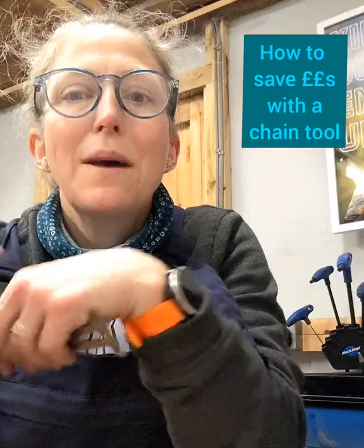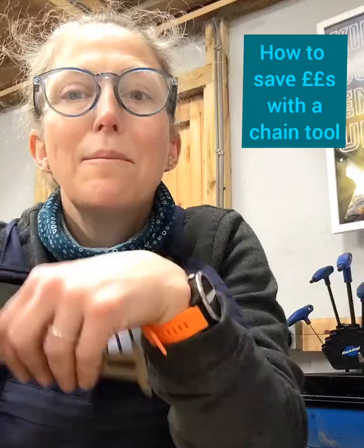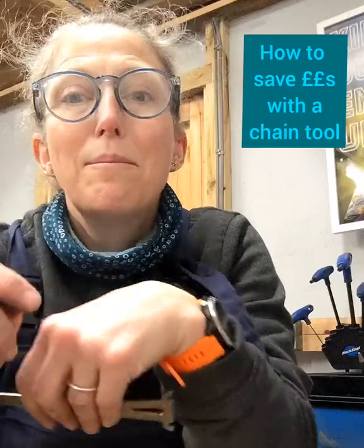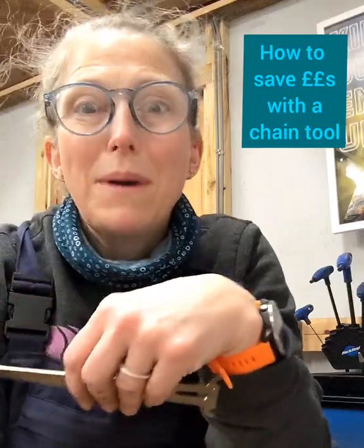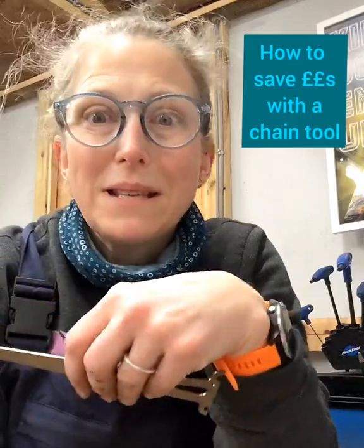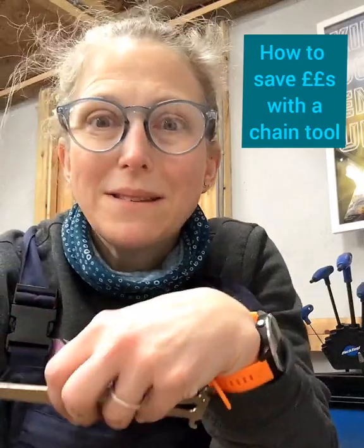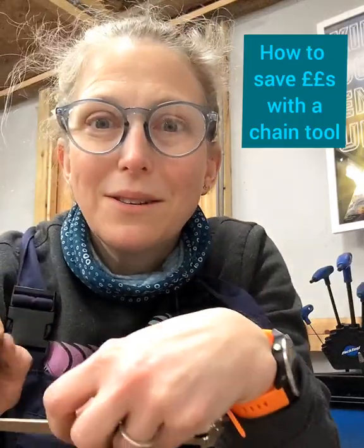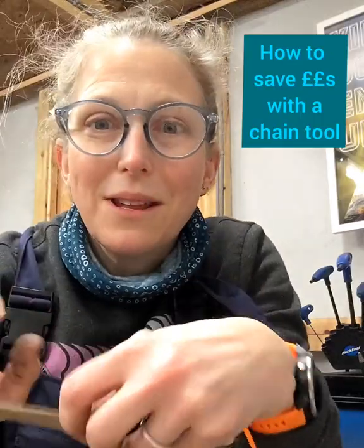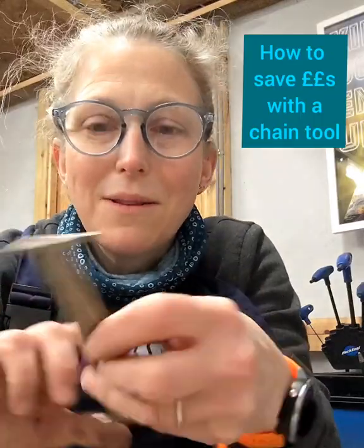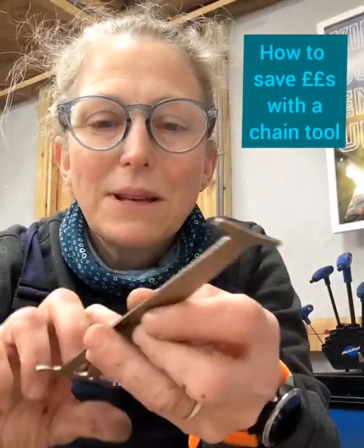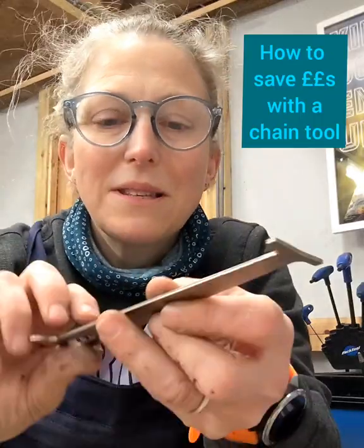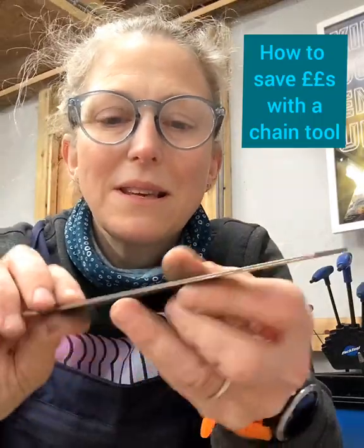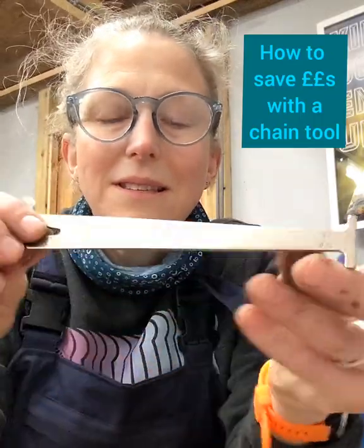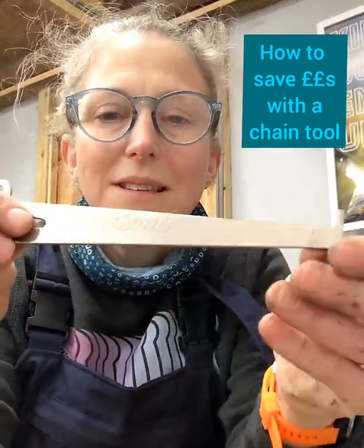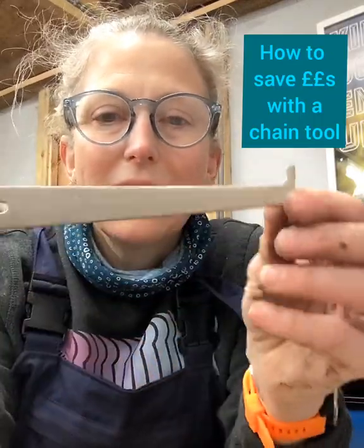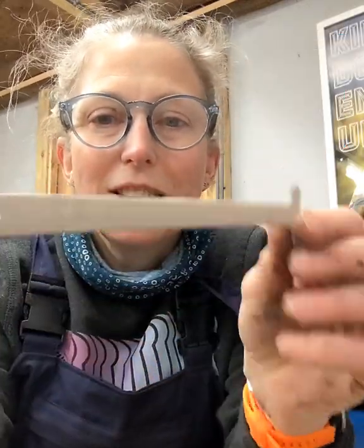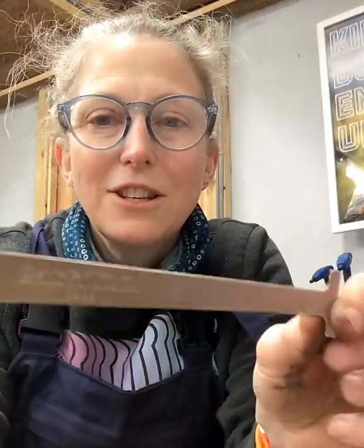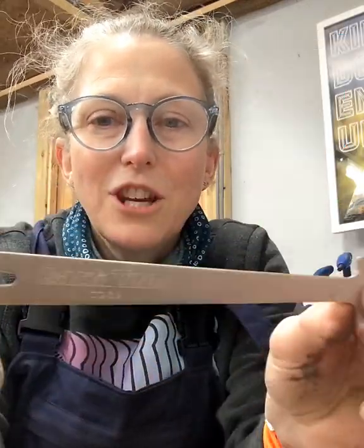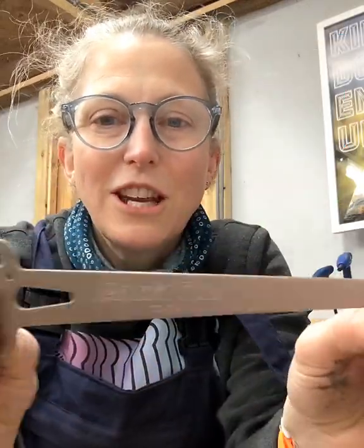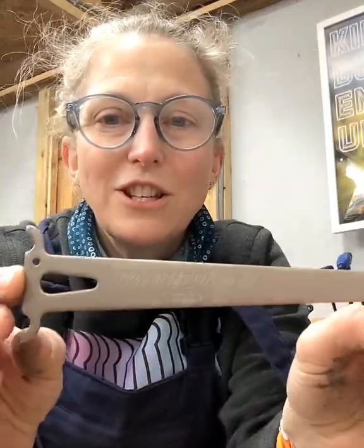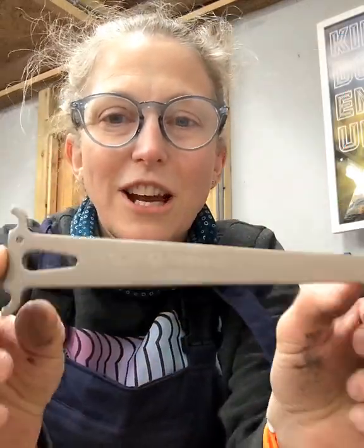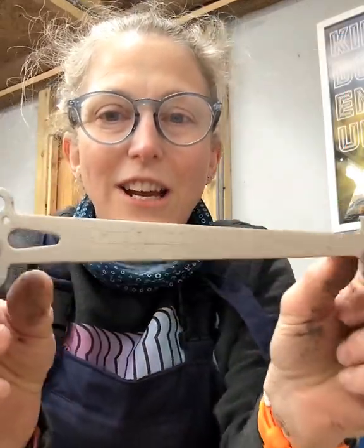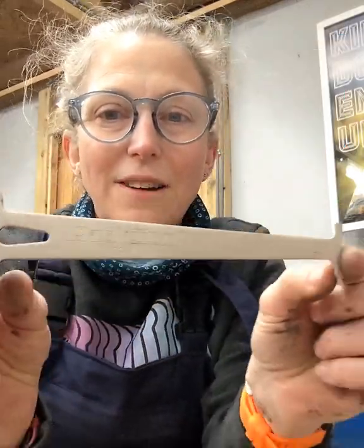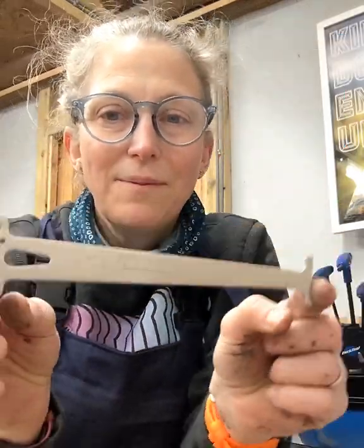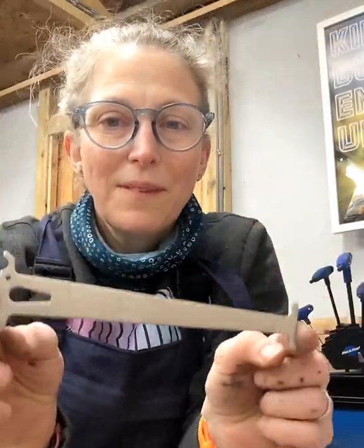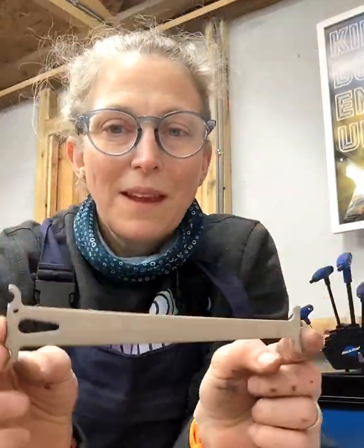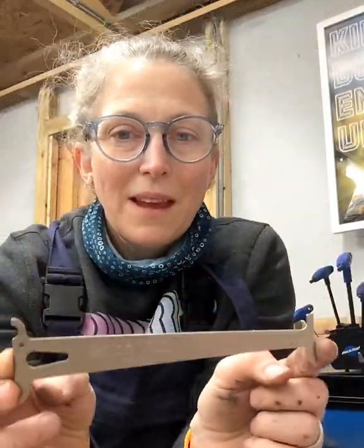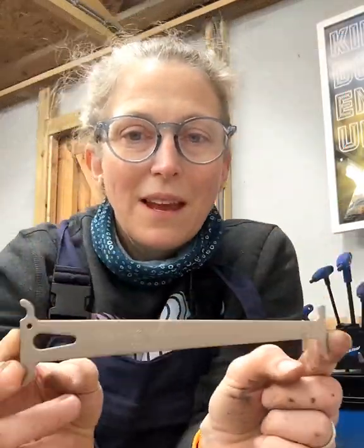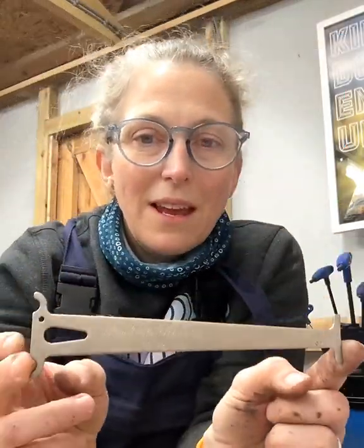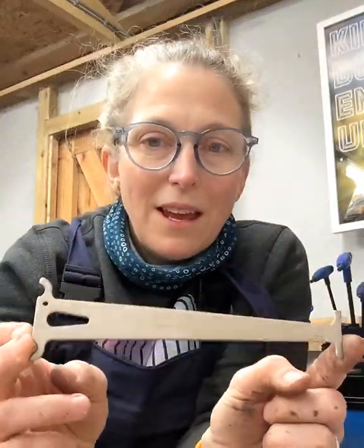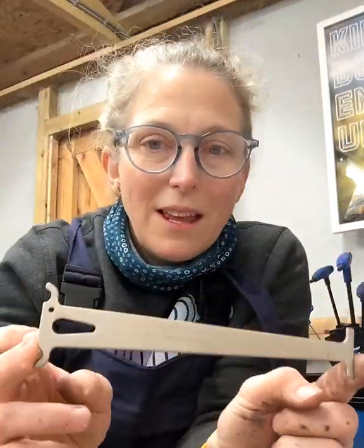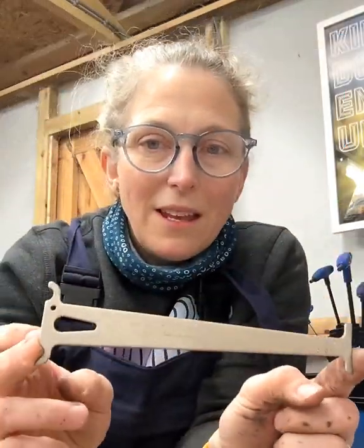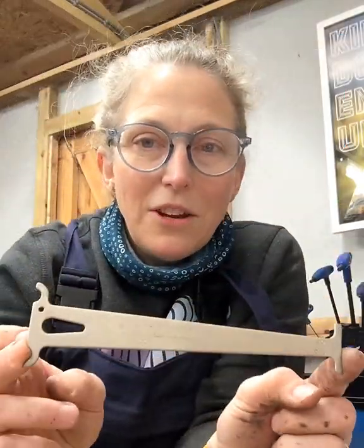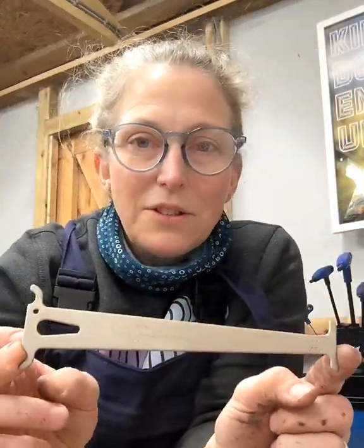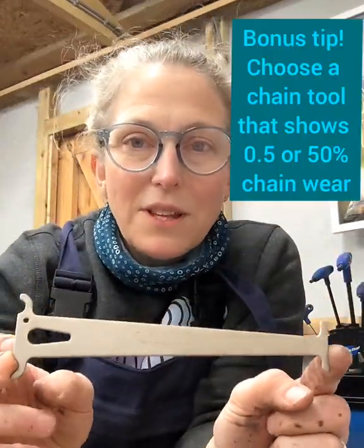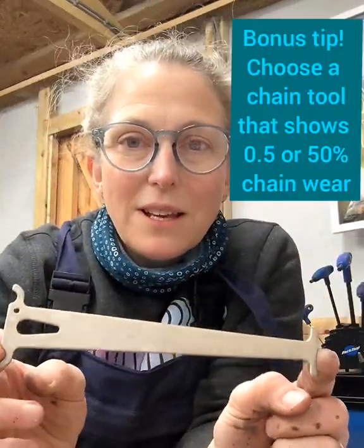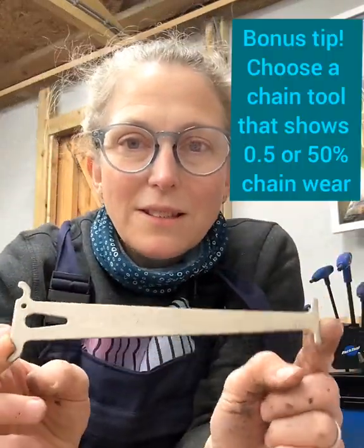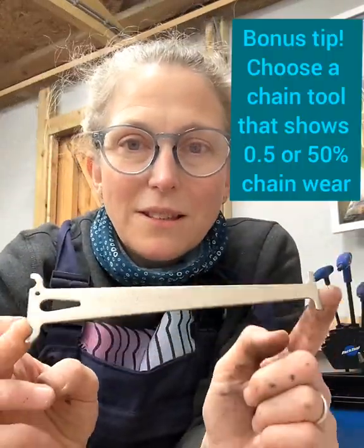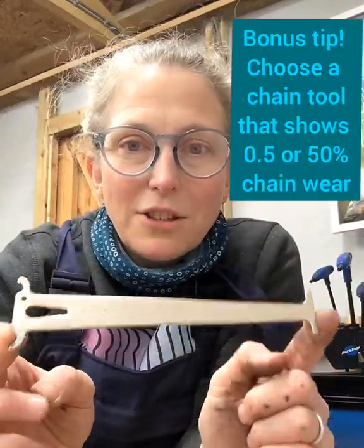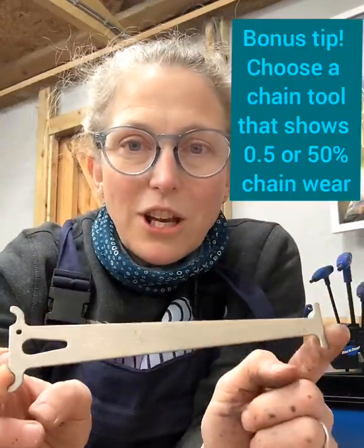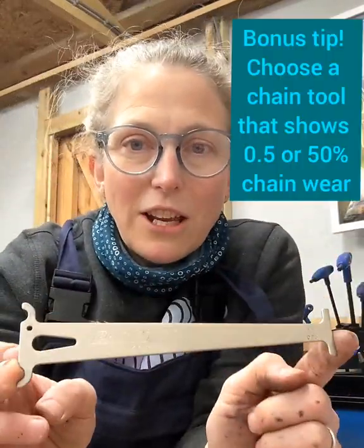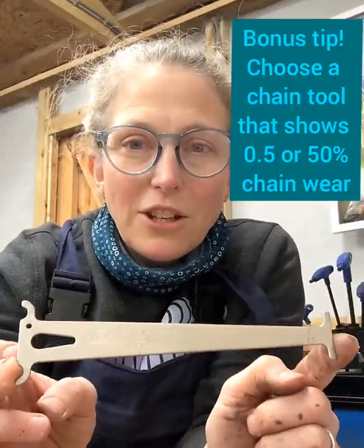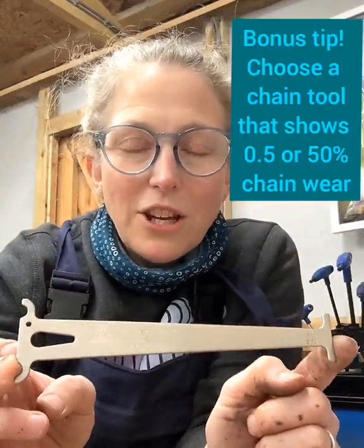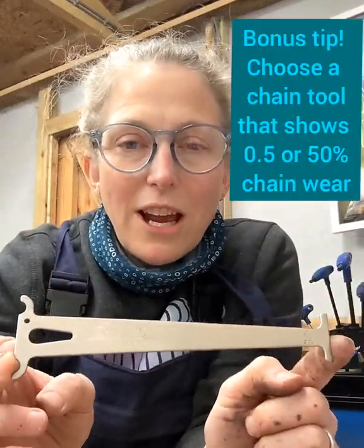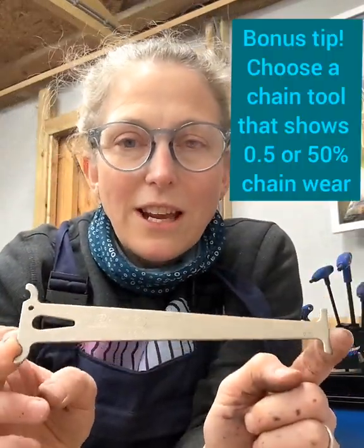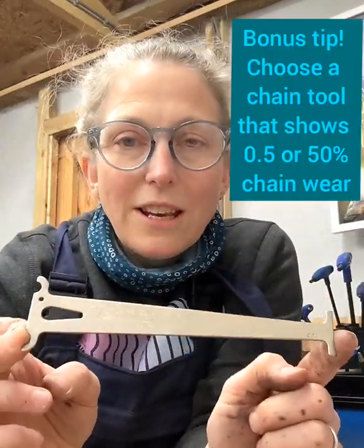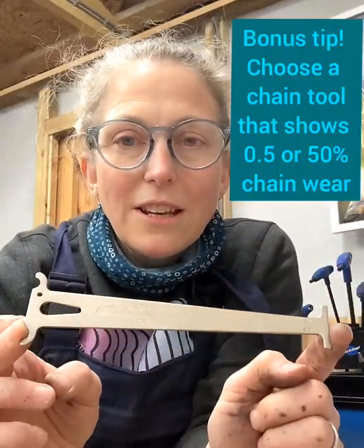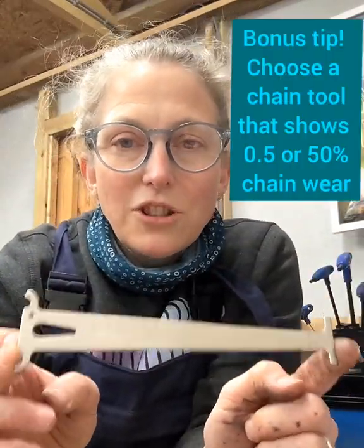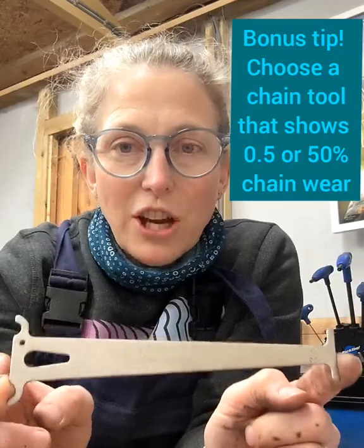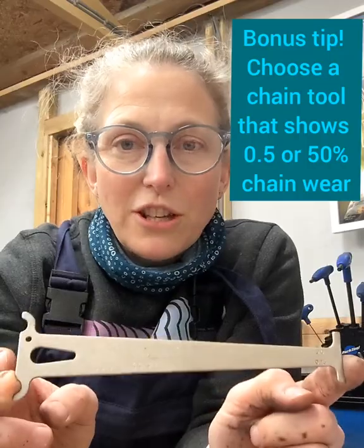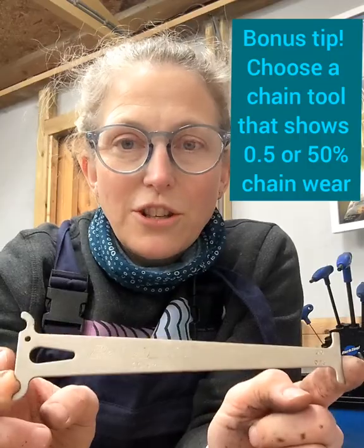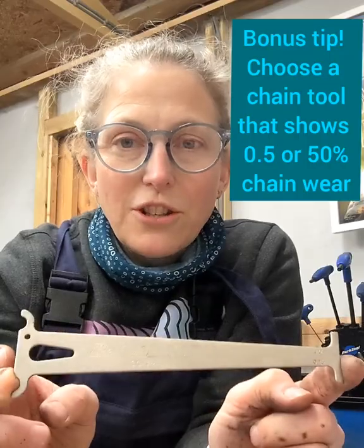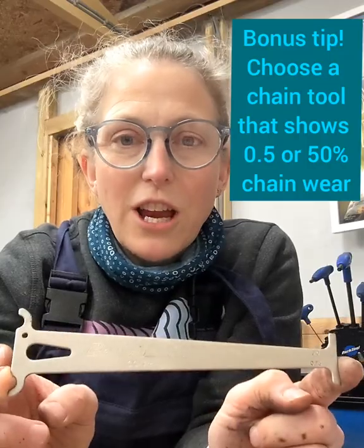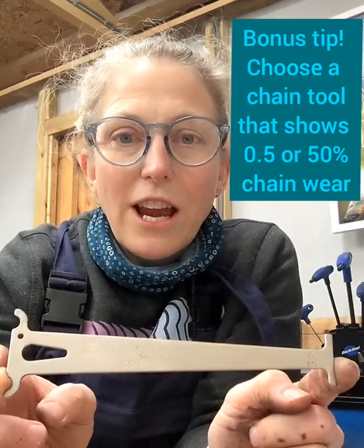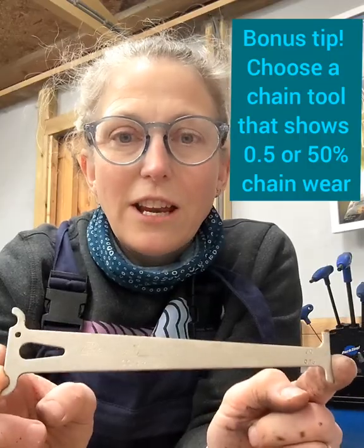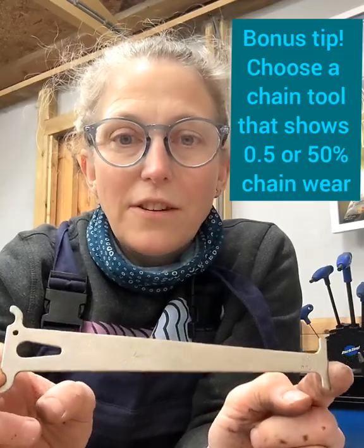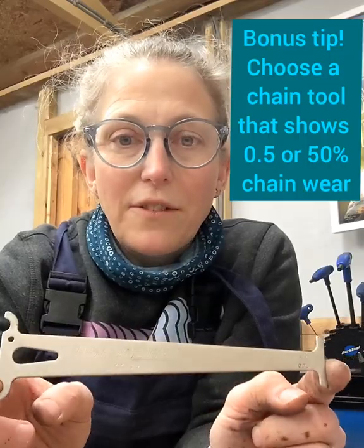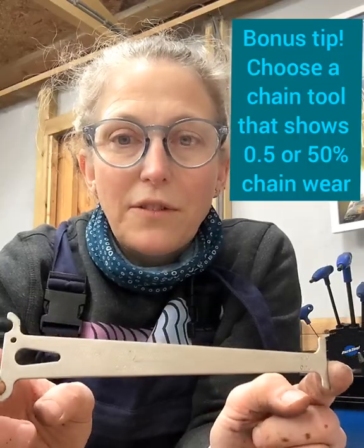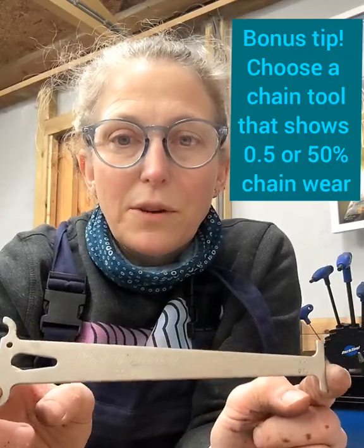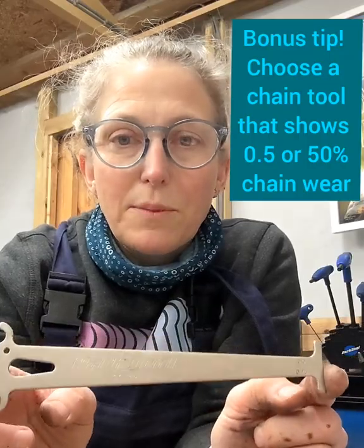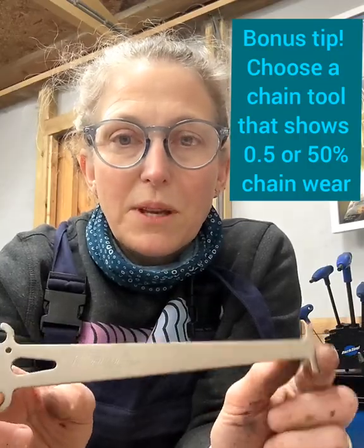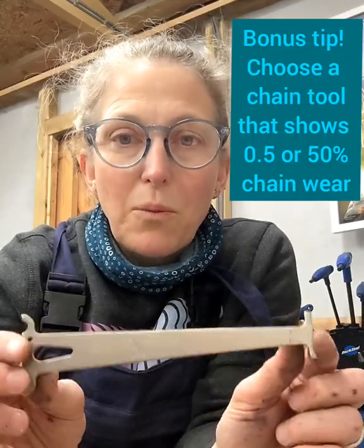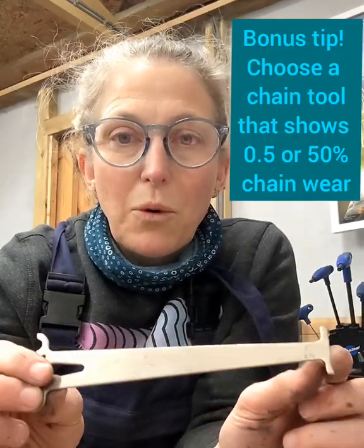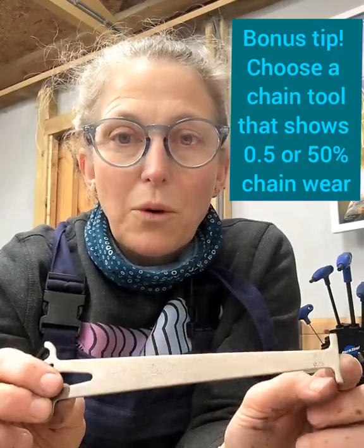Best tool in the business? Chain checker. Use this, check your chain, change your chain at 50% worn.